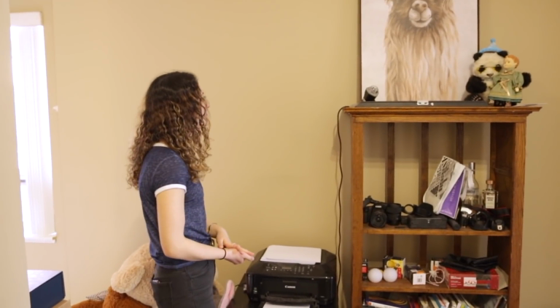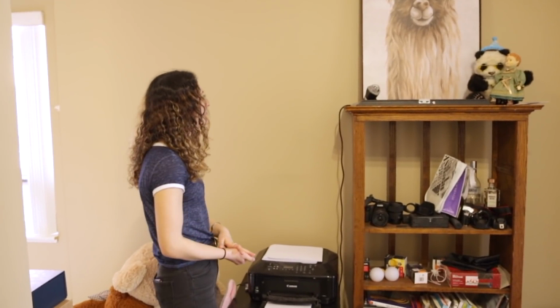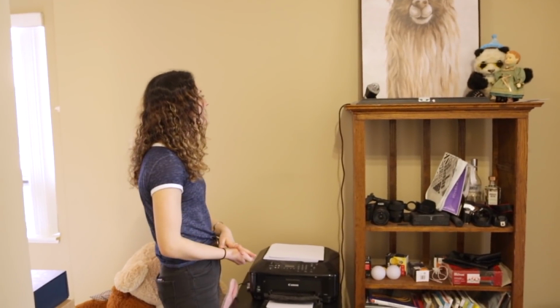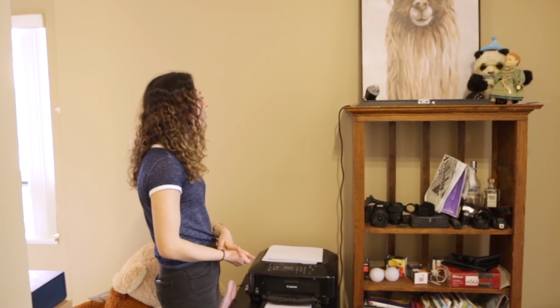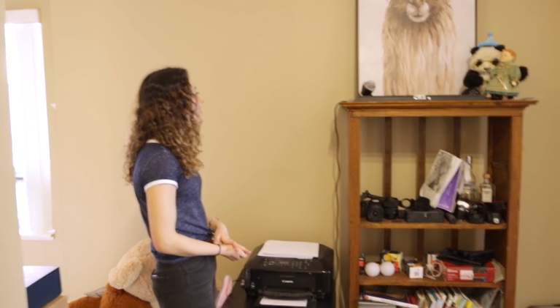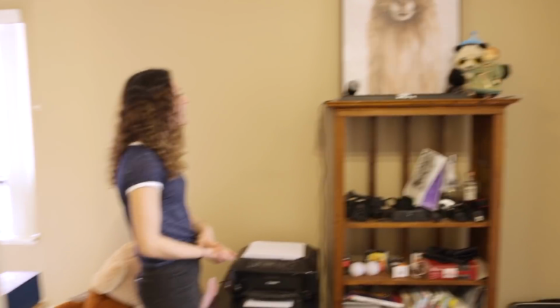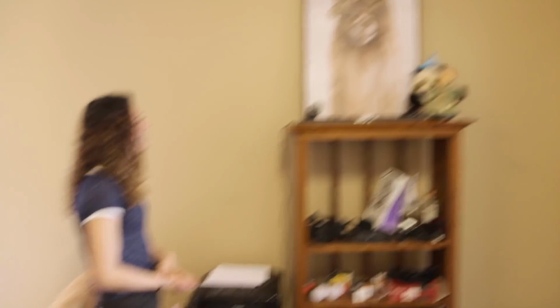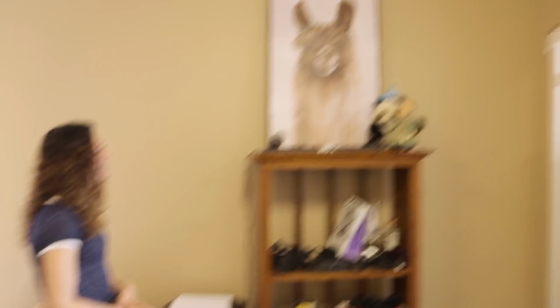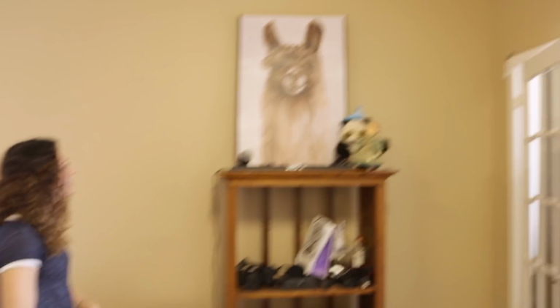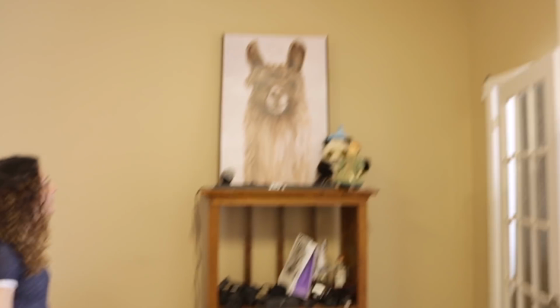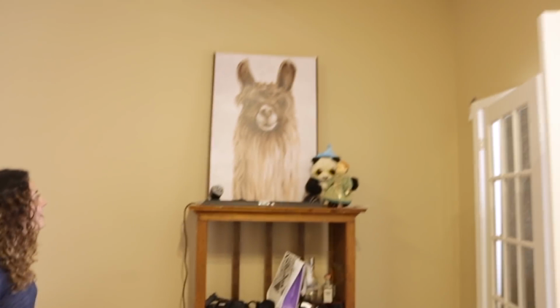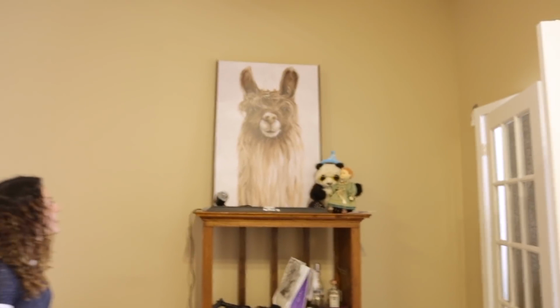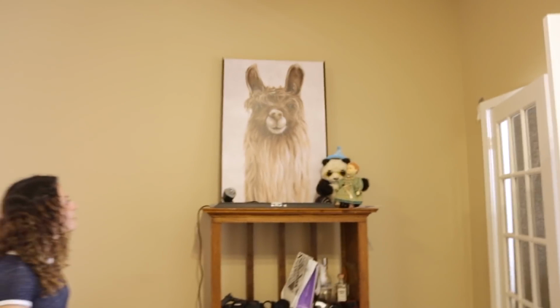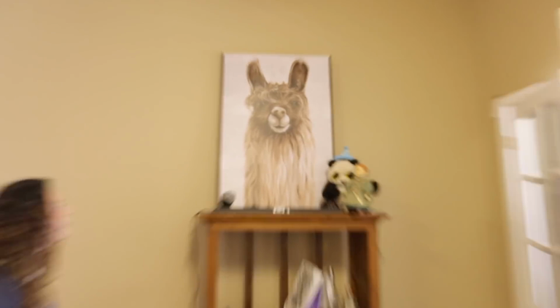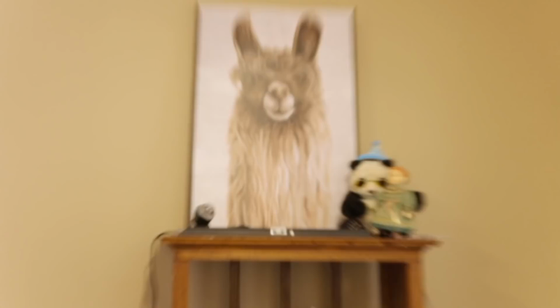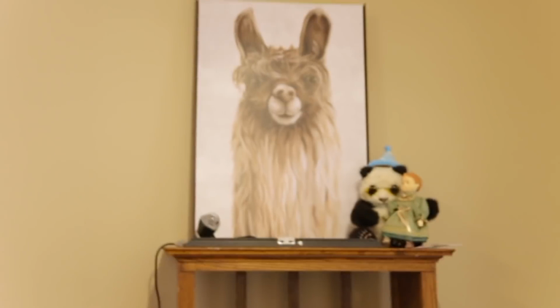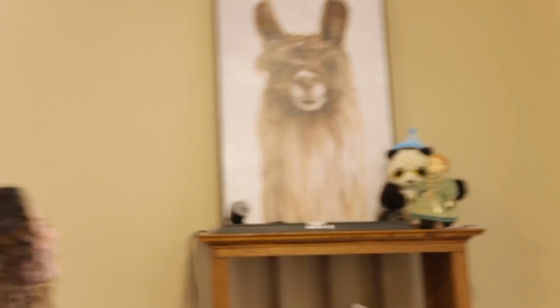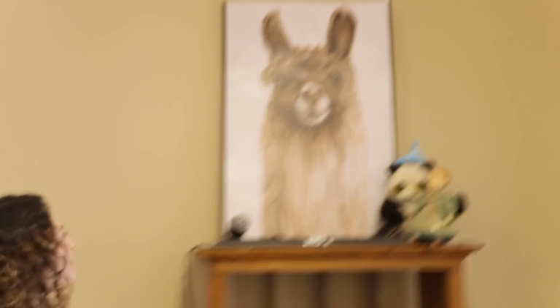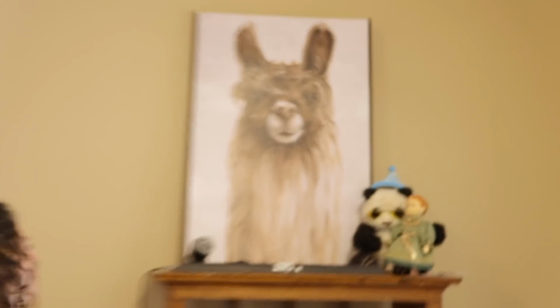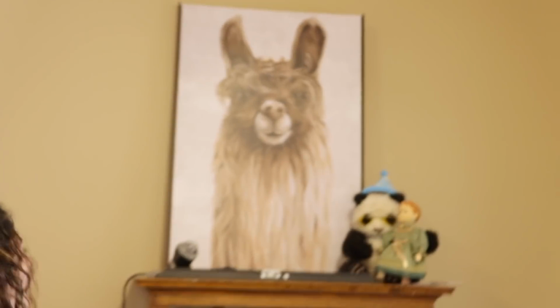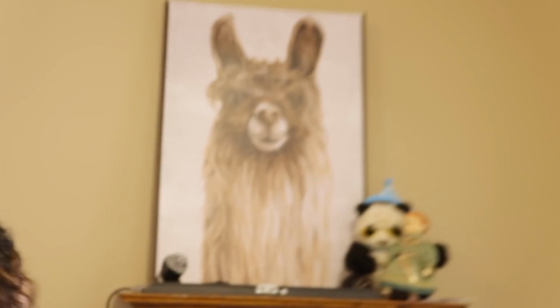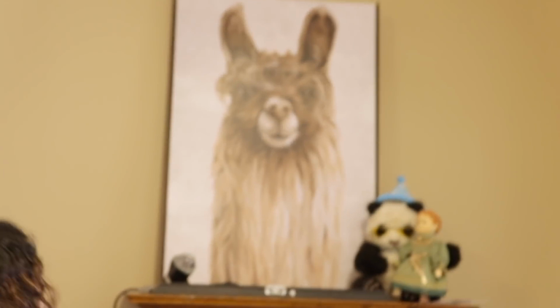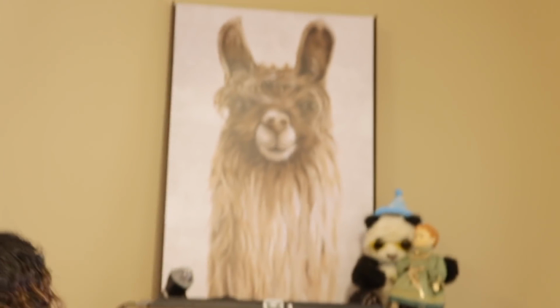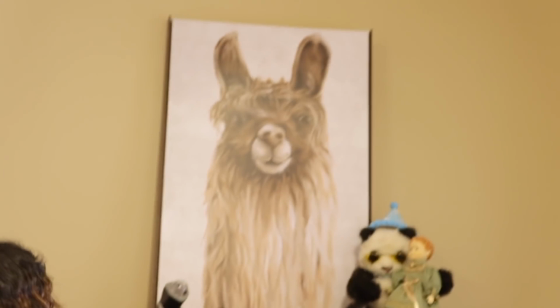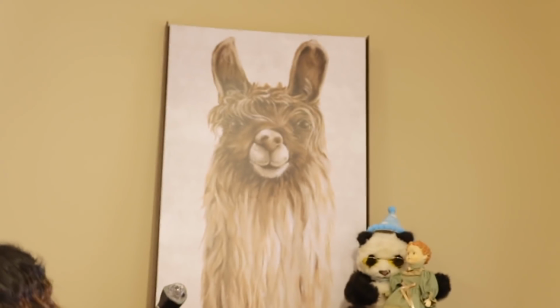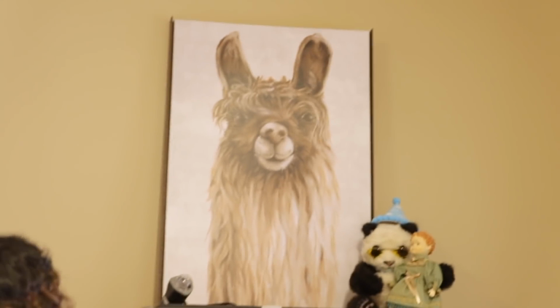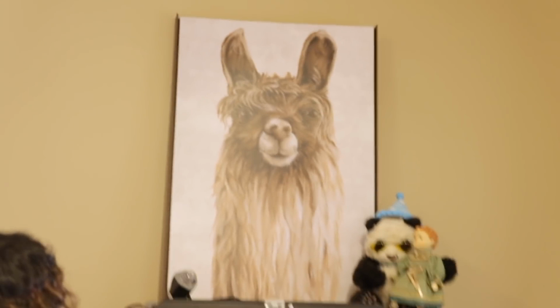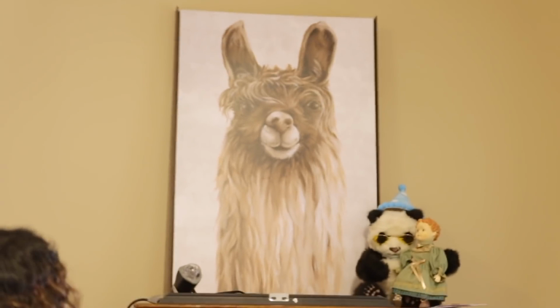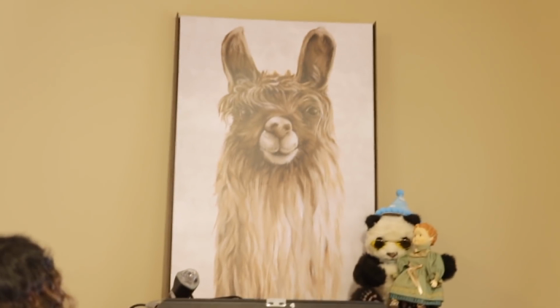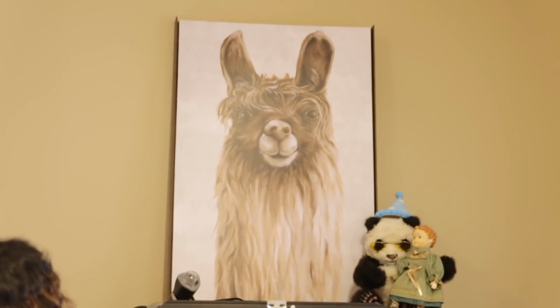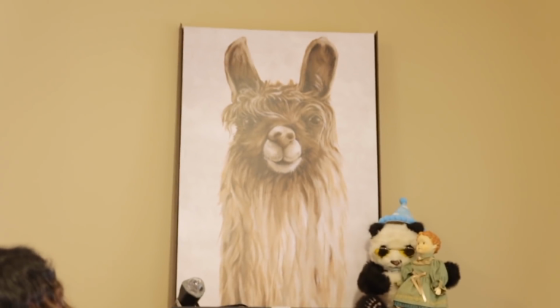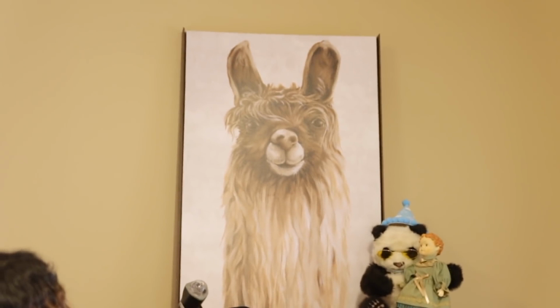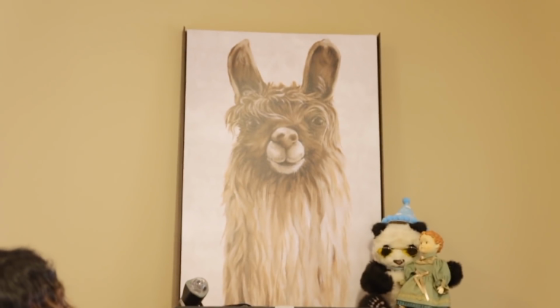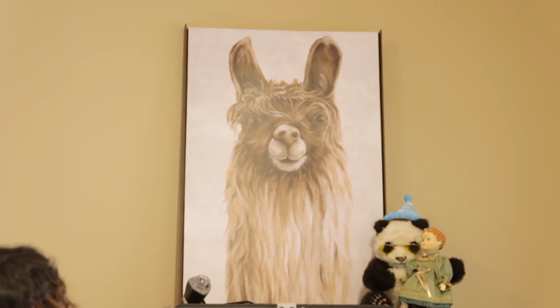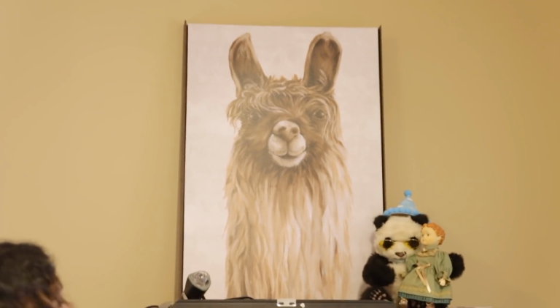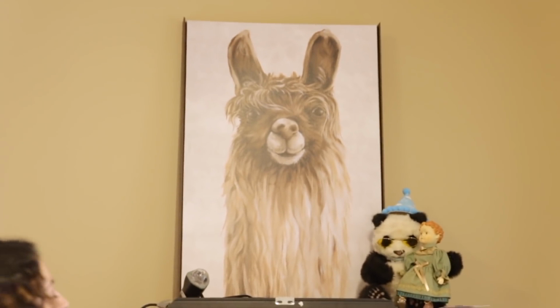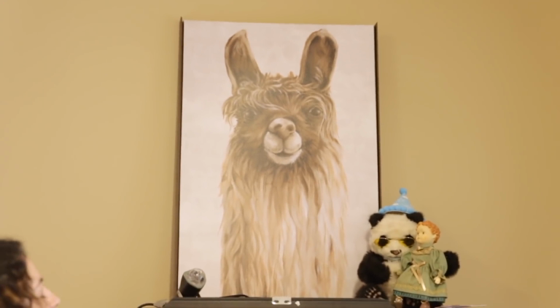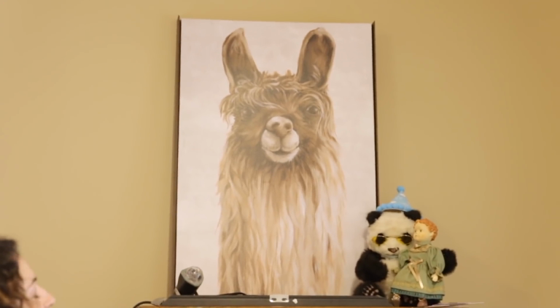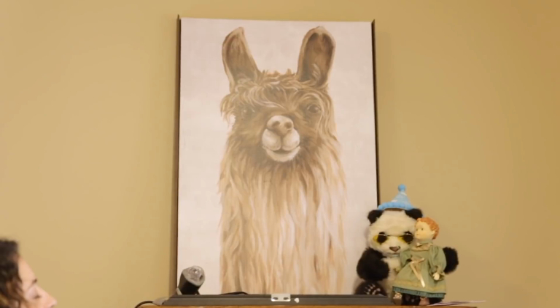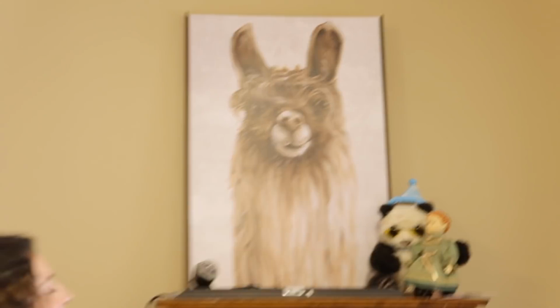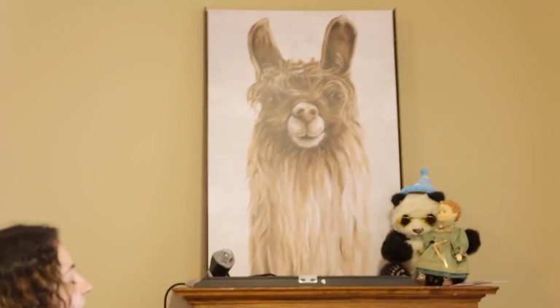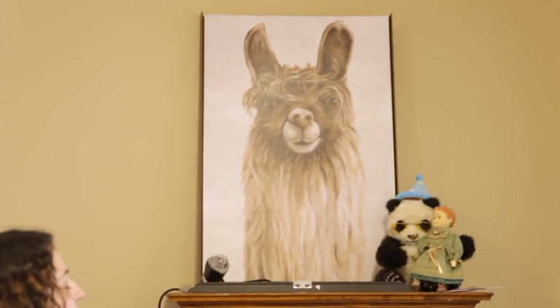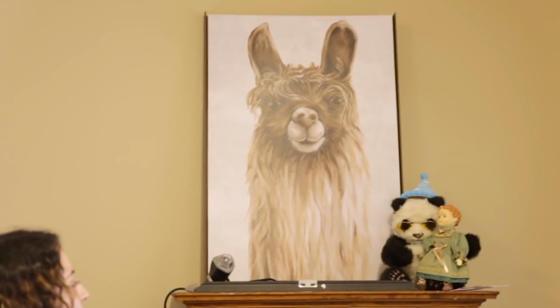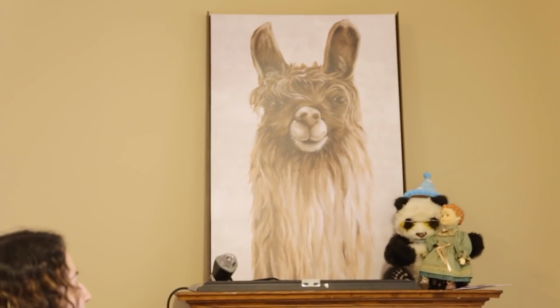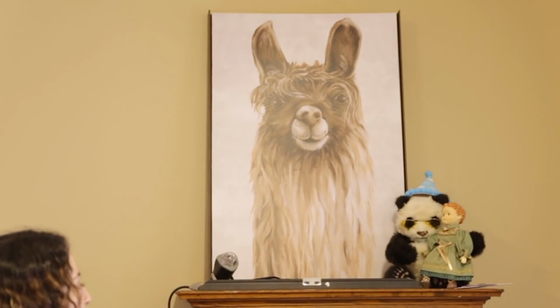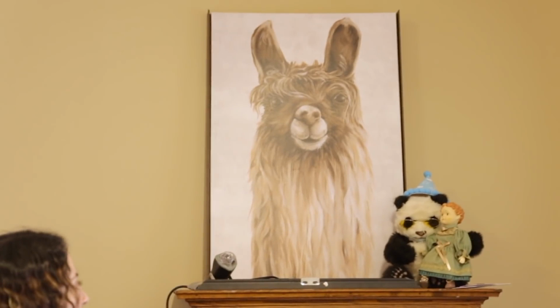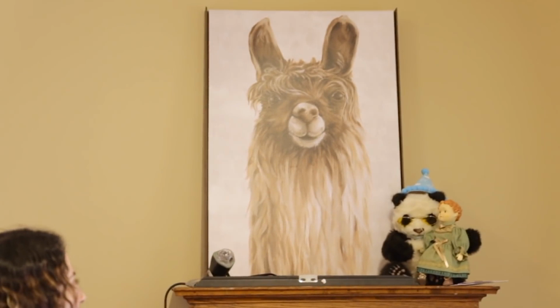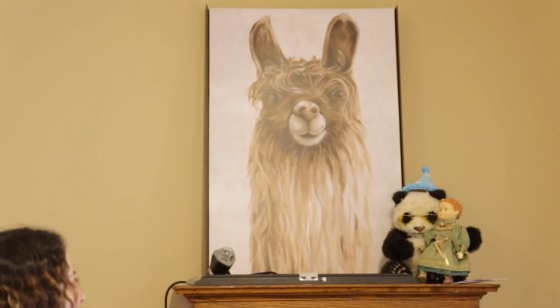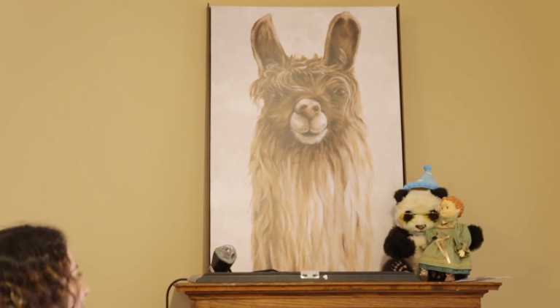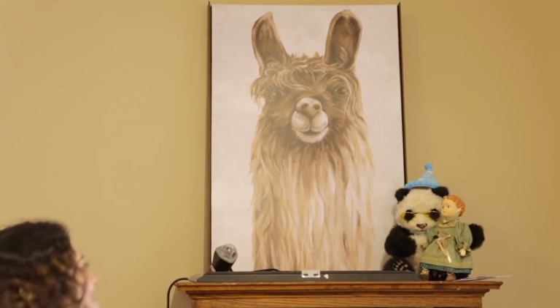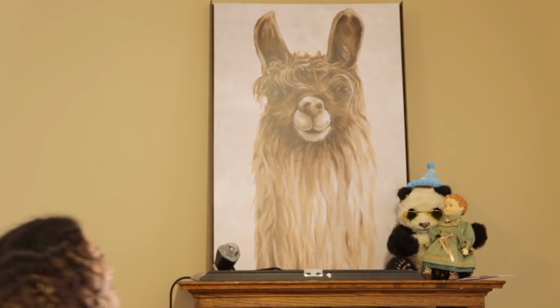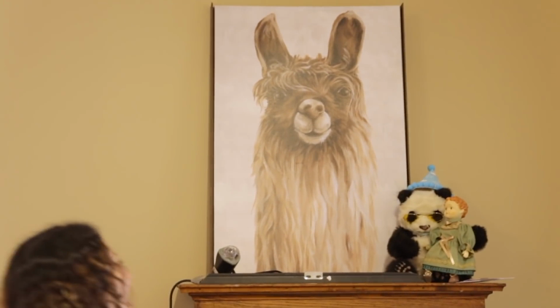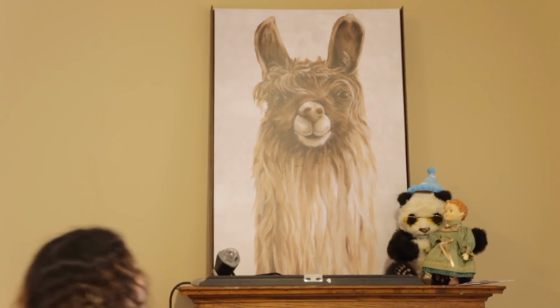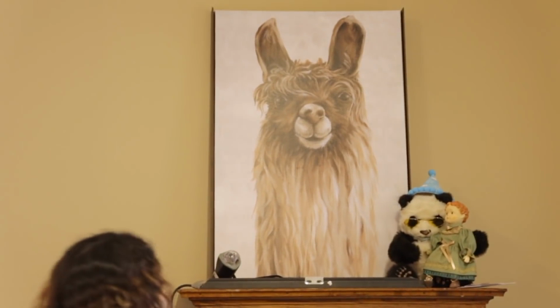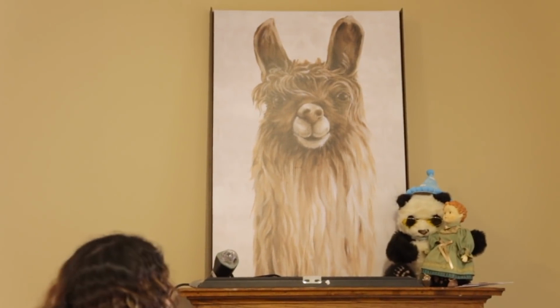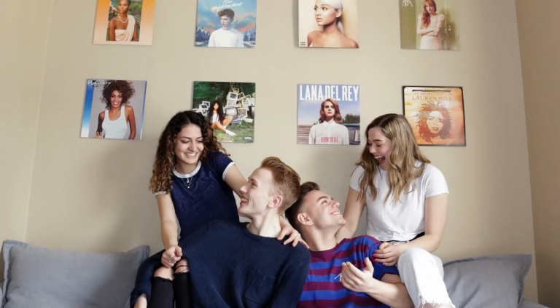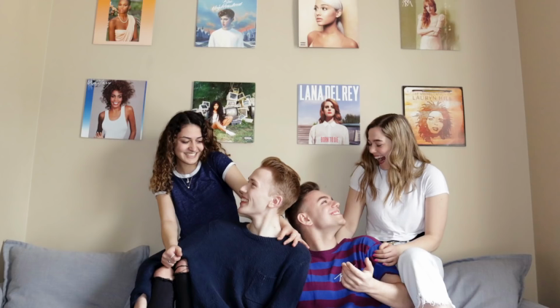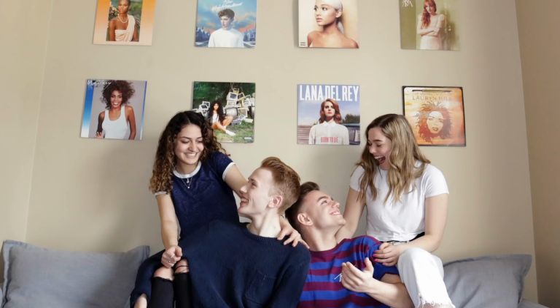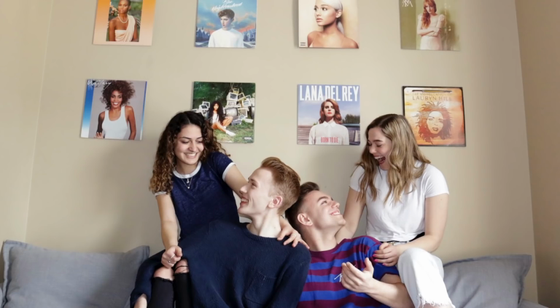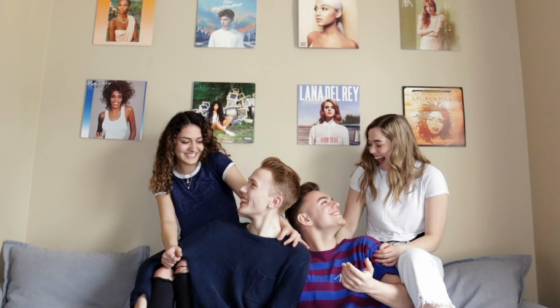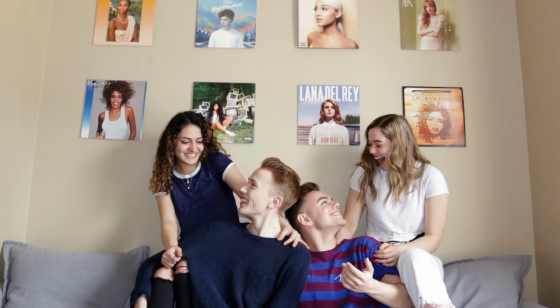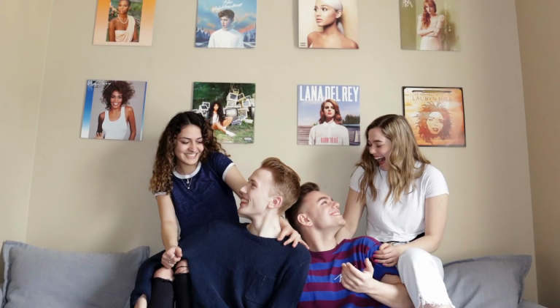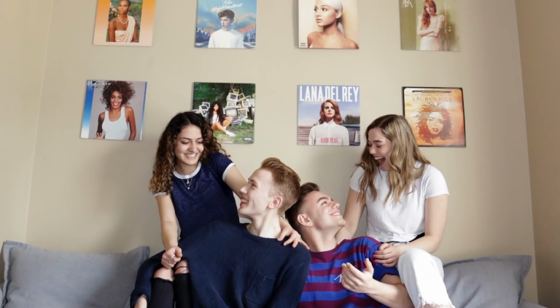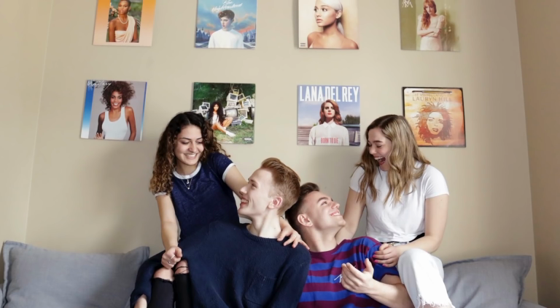And then we have probably the first and only painting we ever bought for this place, which is Cusco. He kind of fits in well.